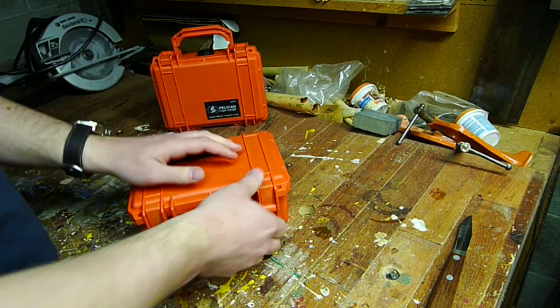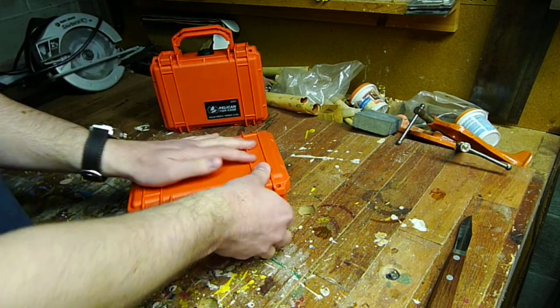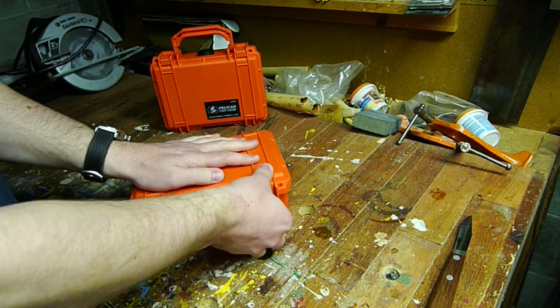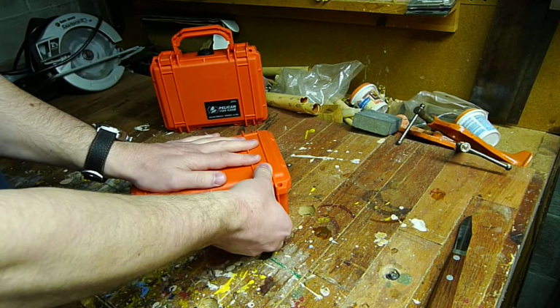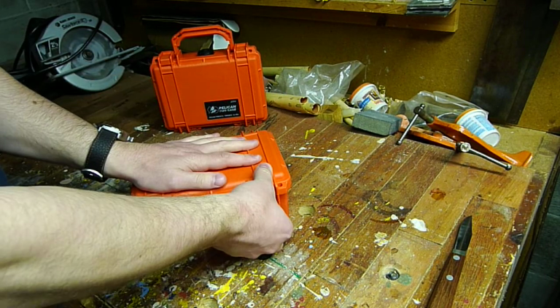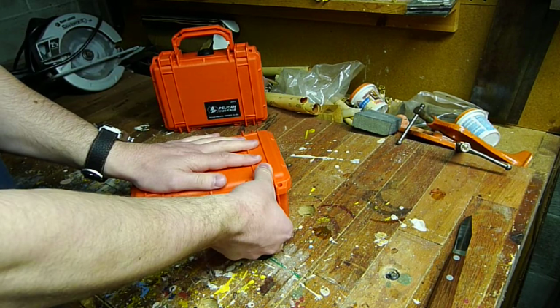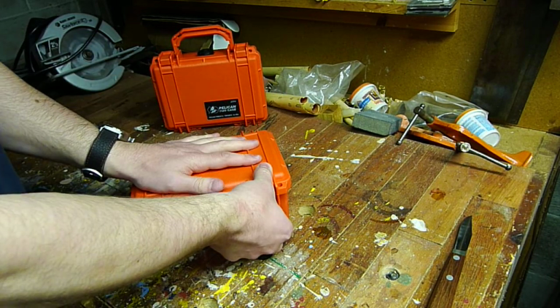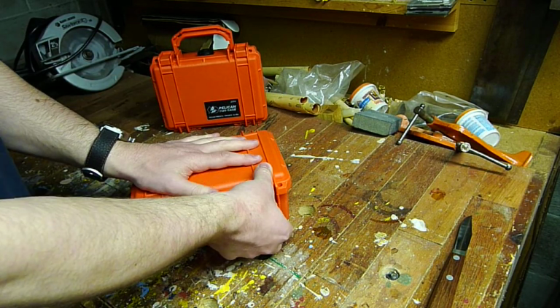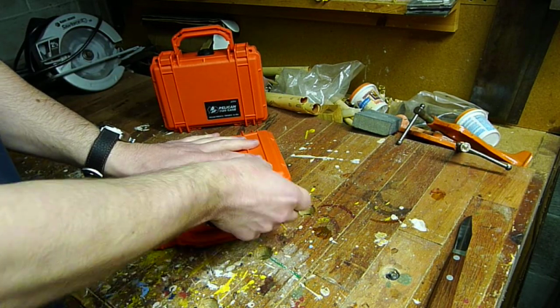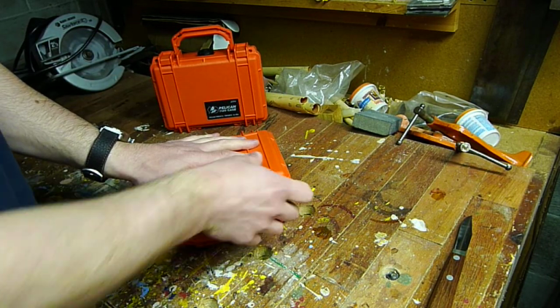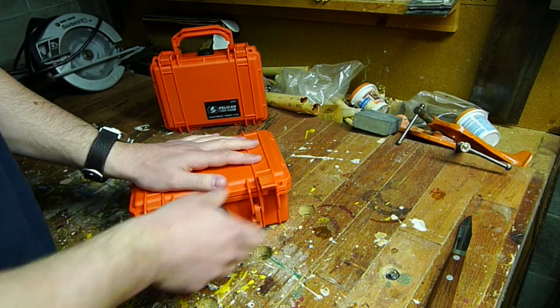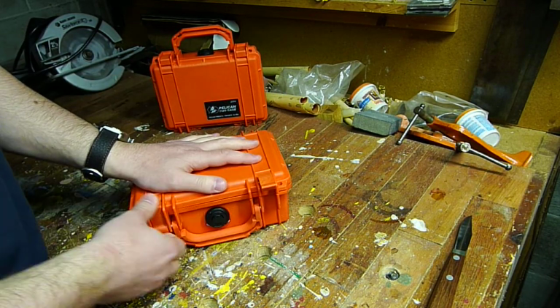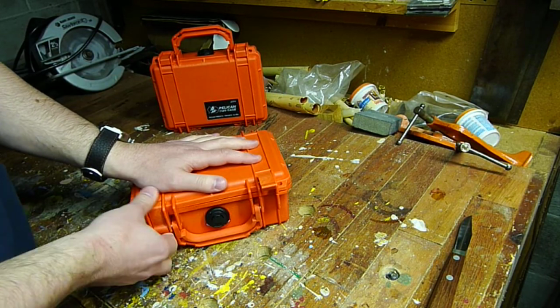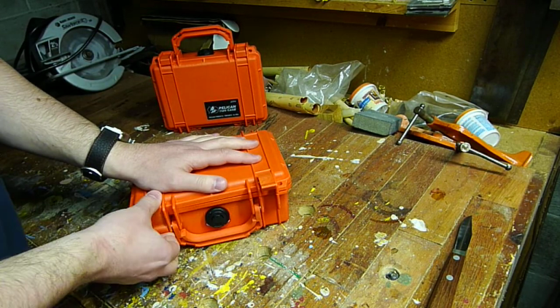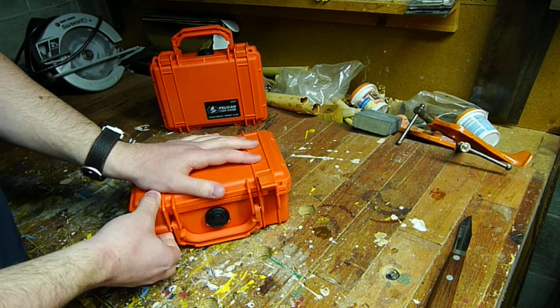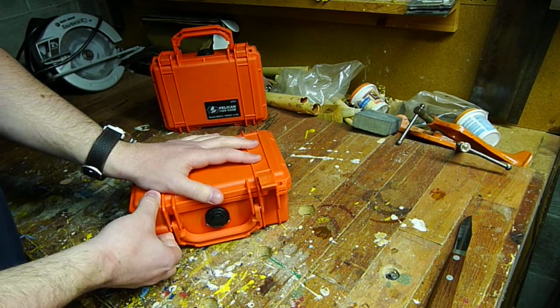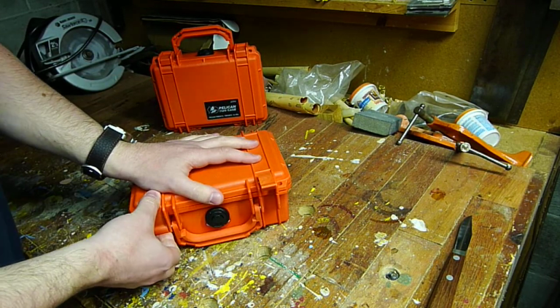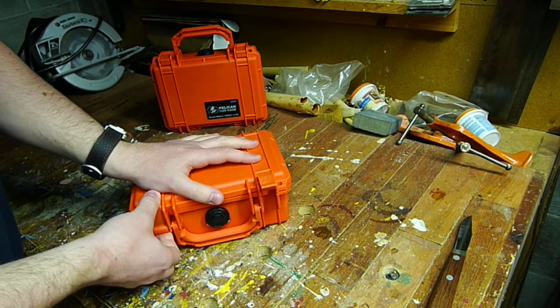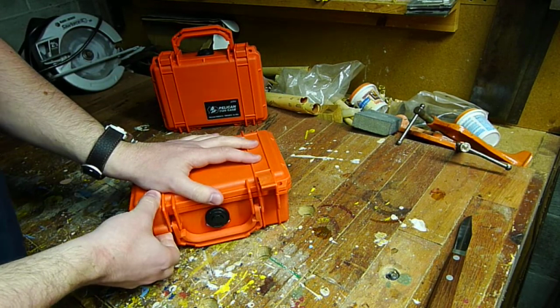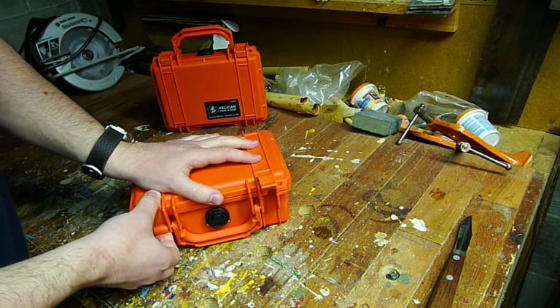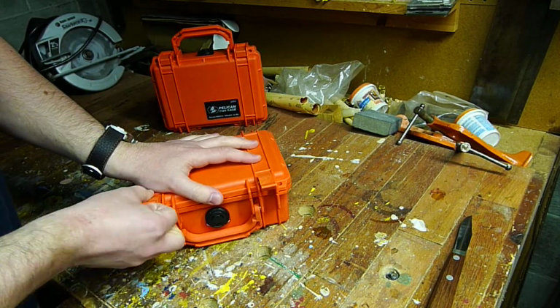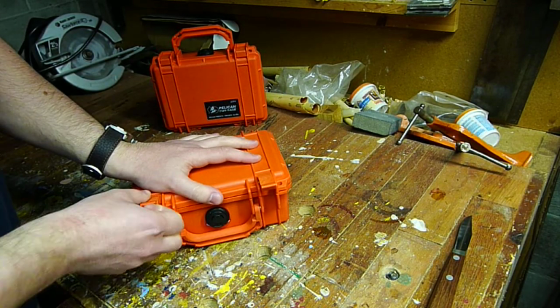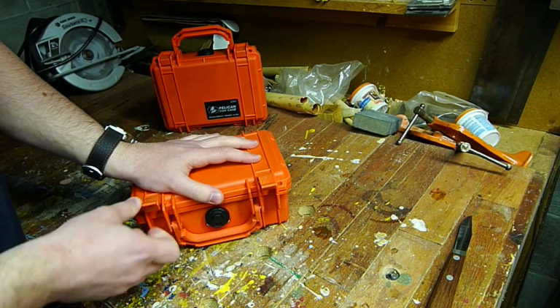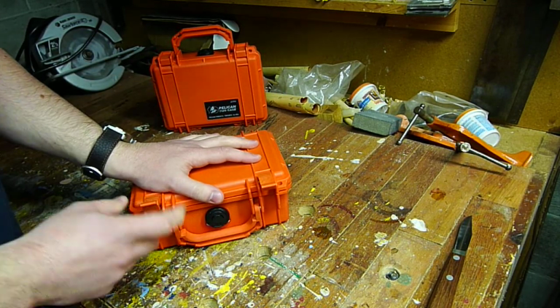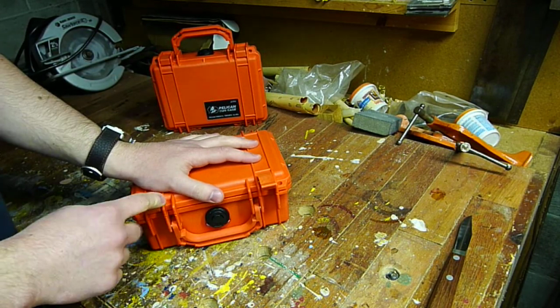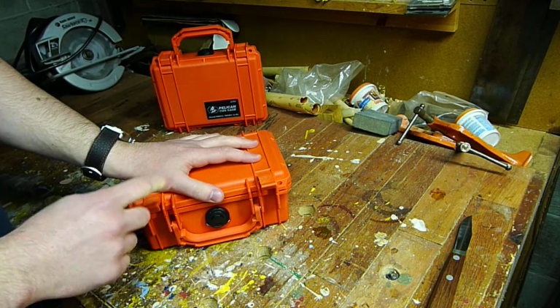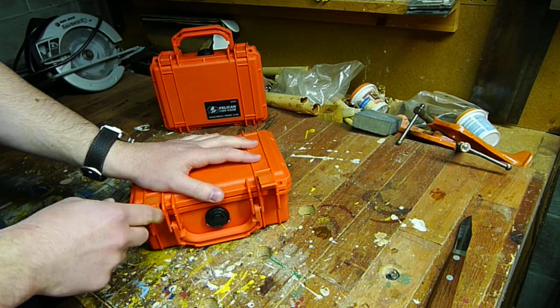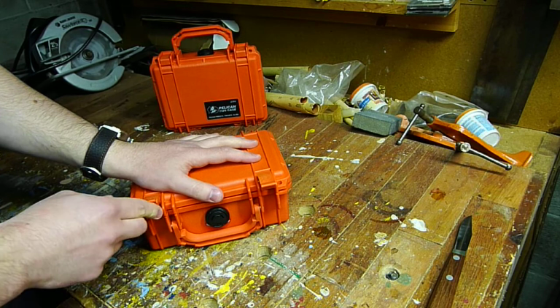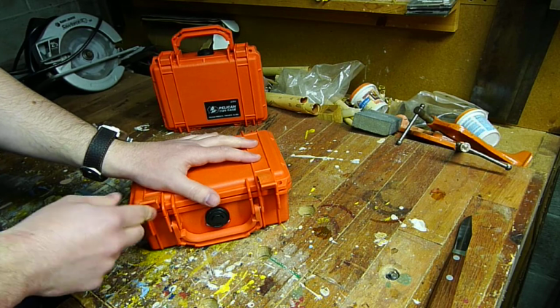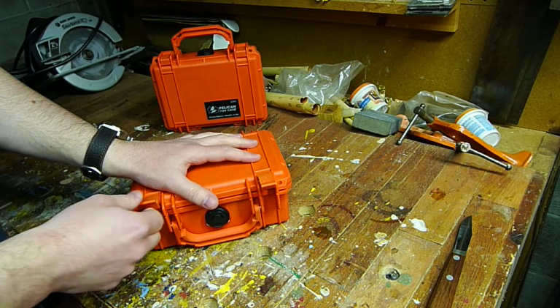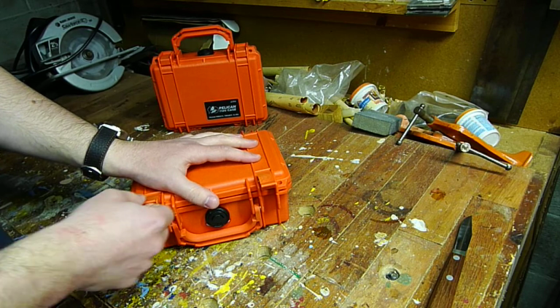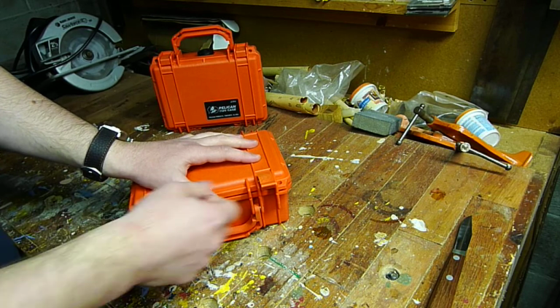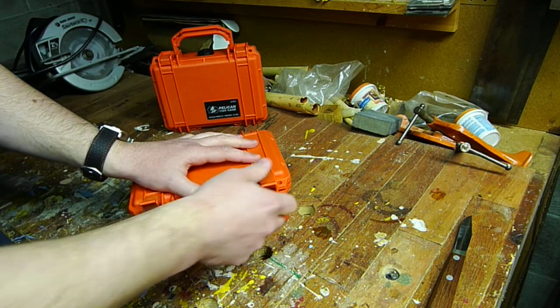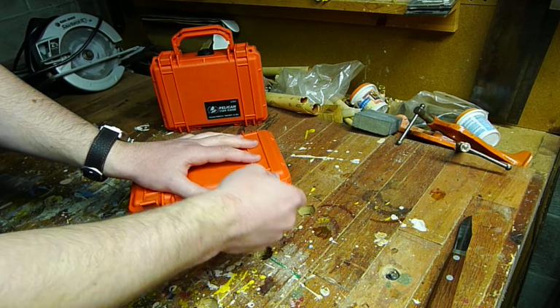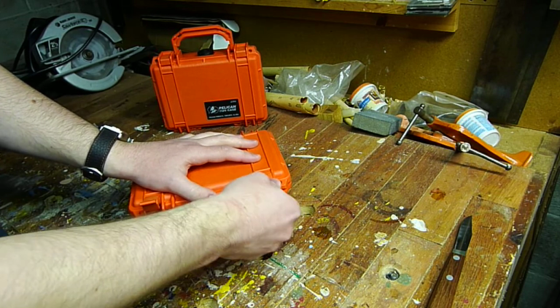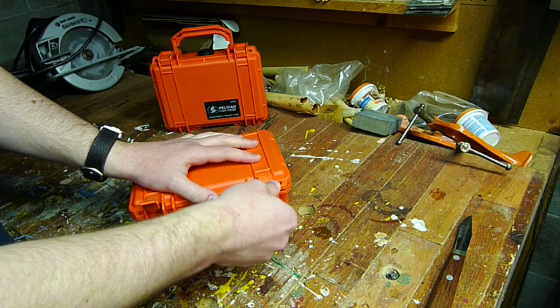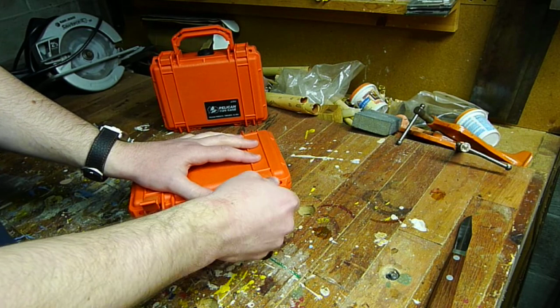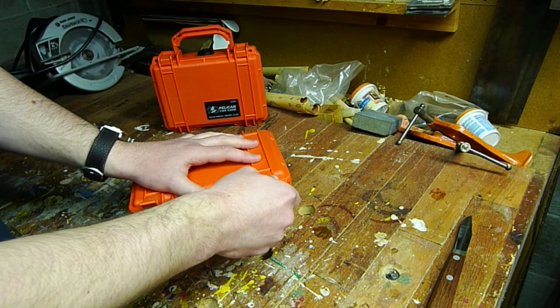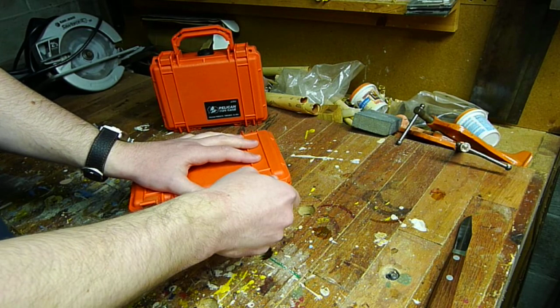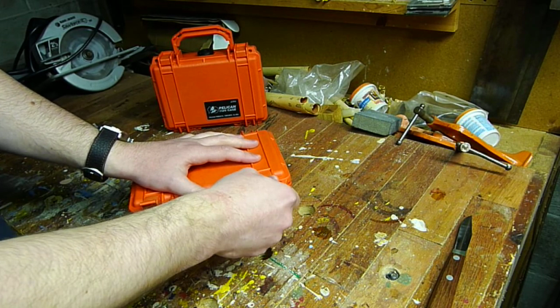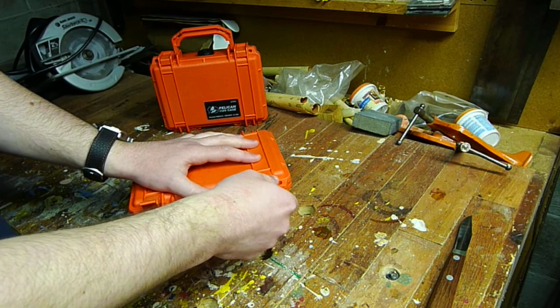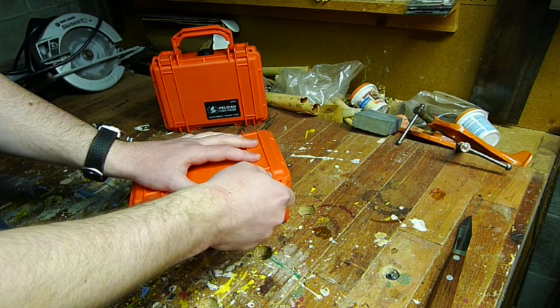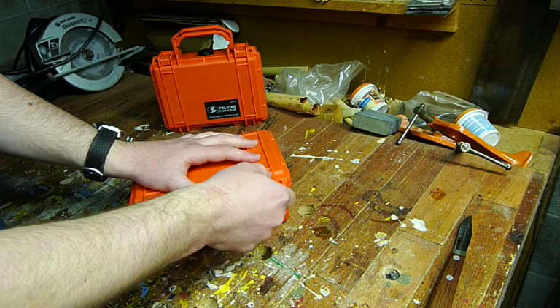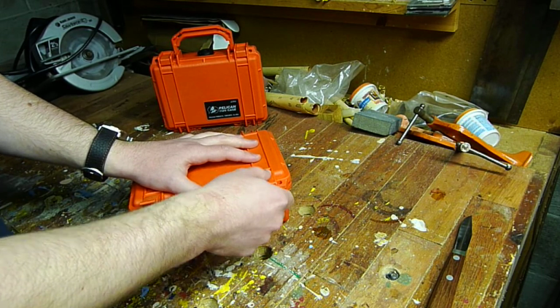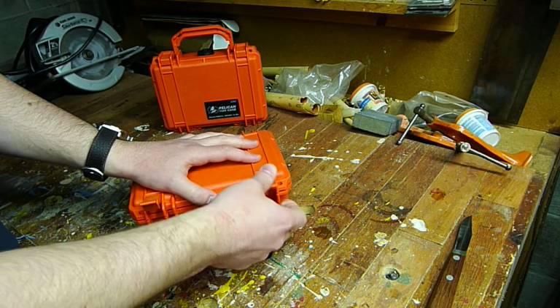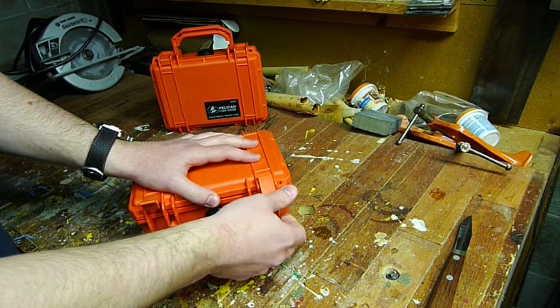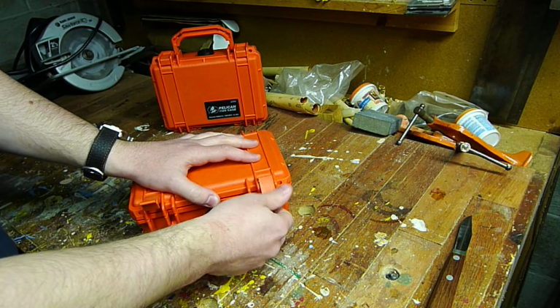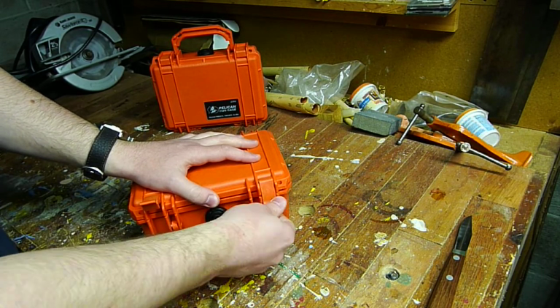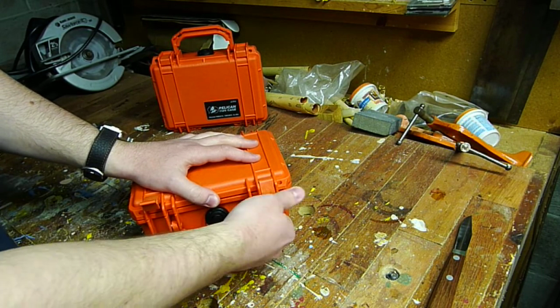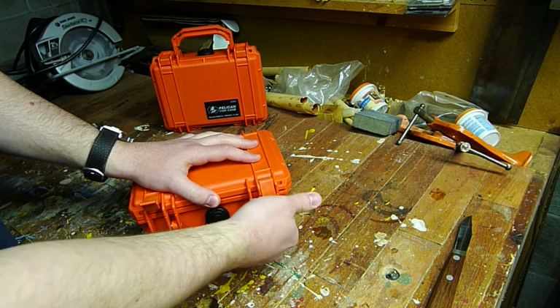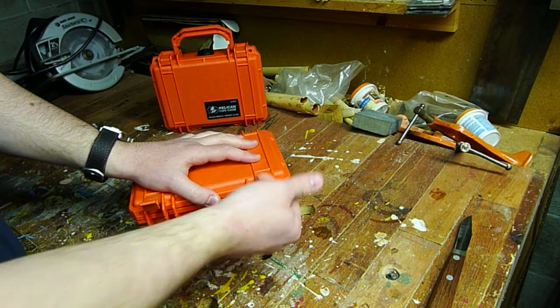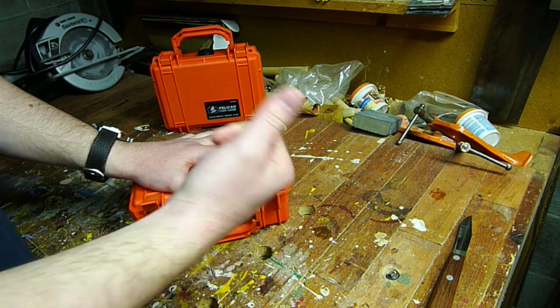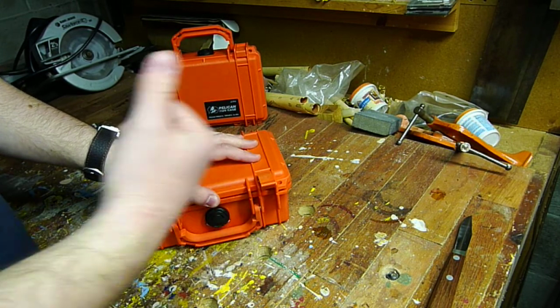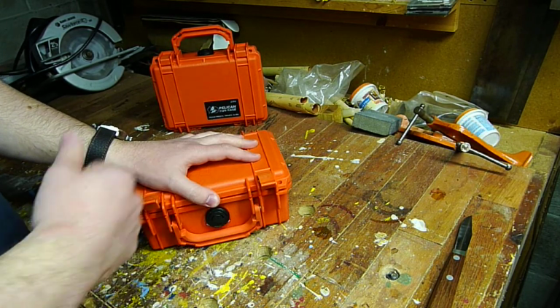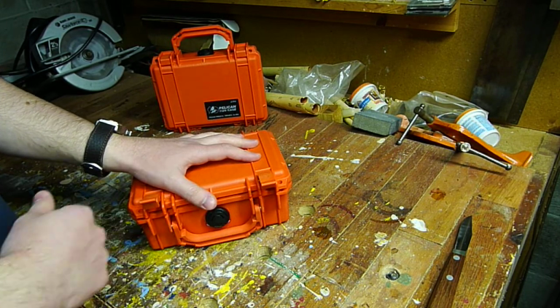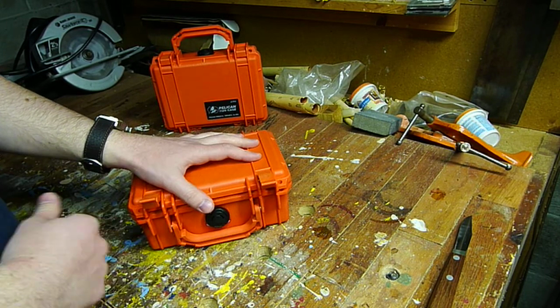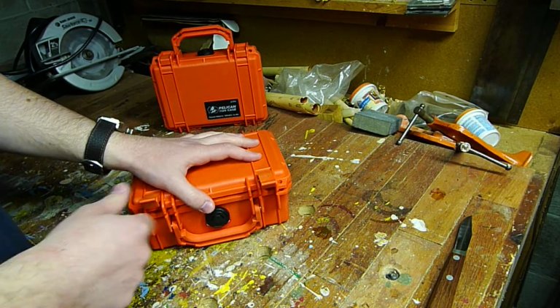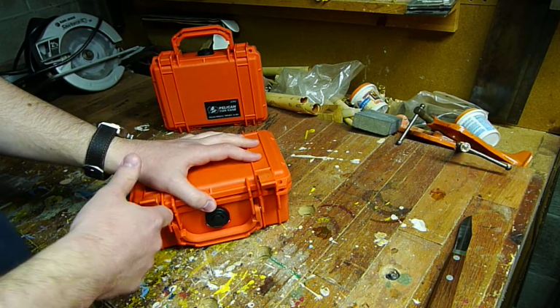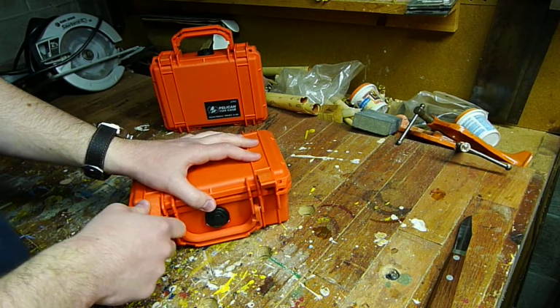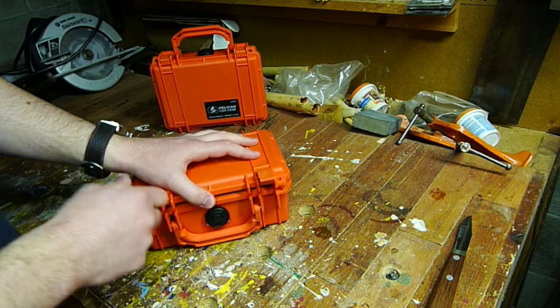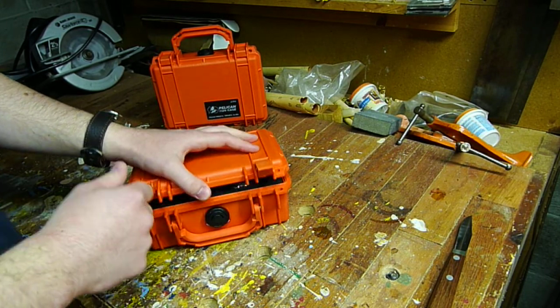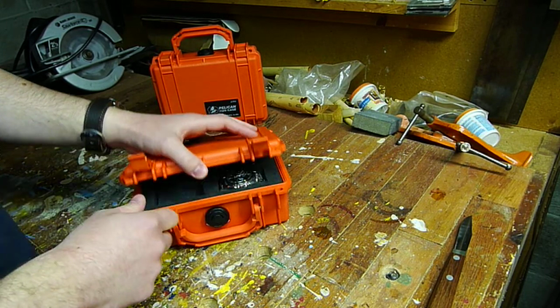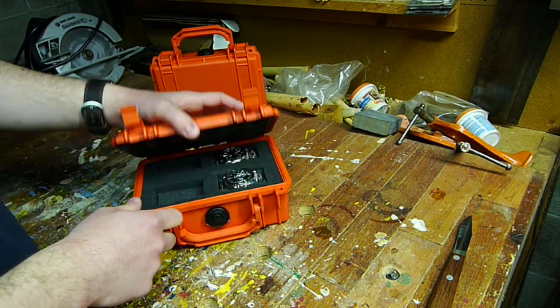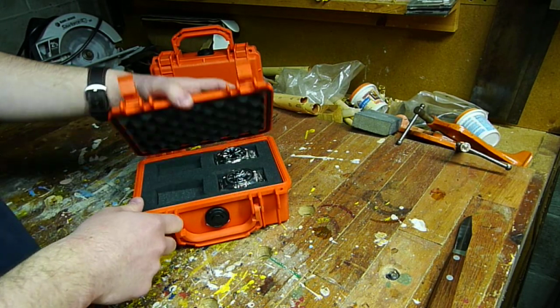Let's open it up and I'll show you what I've done. These are really sturdy, heavy duty hinges — they're pretty hard to open and close.